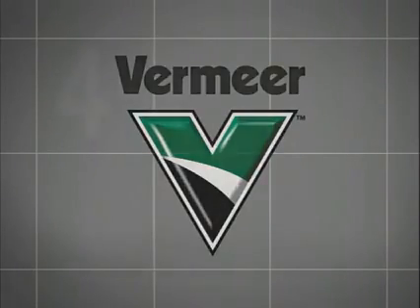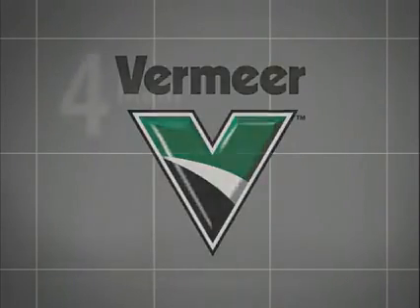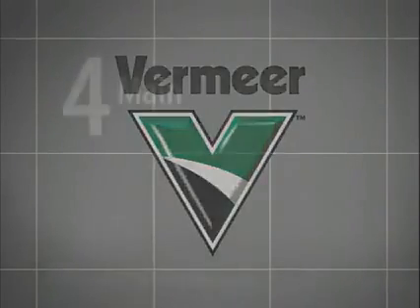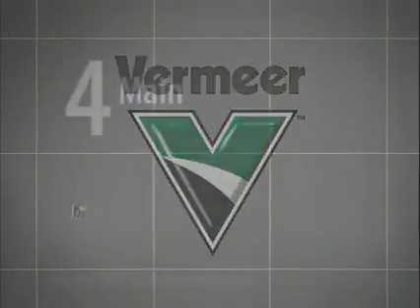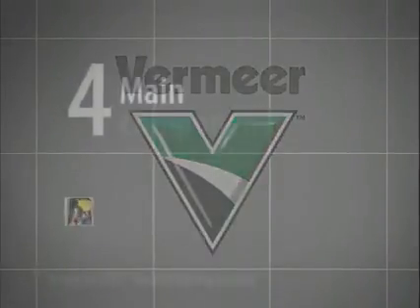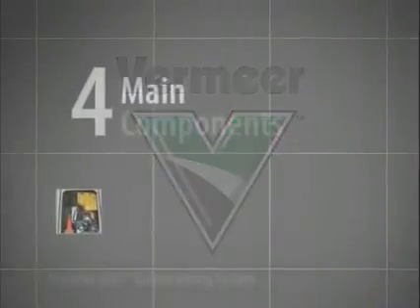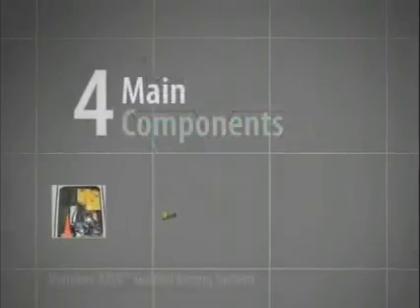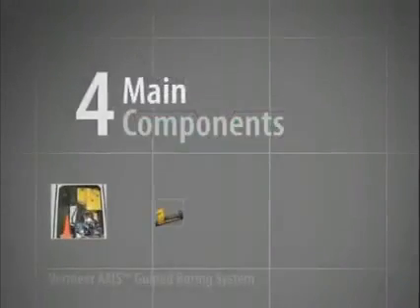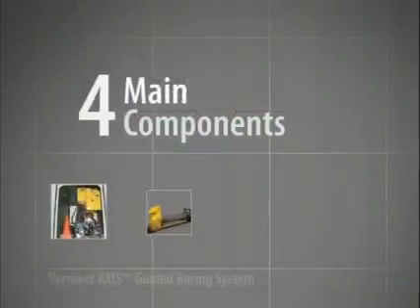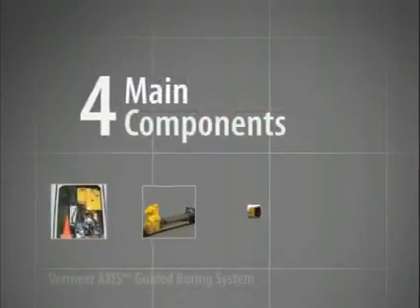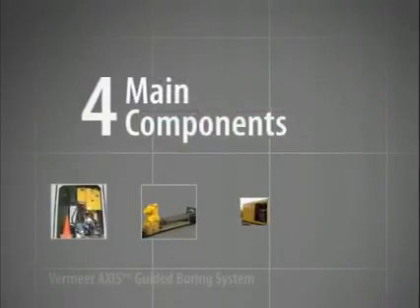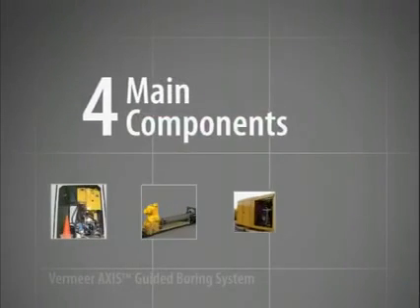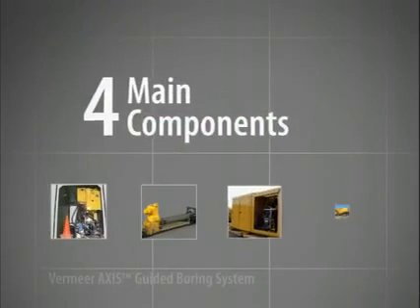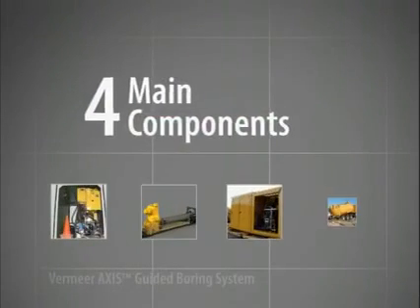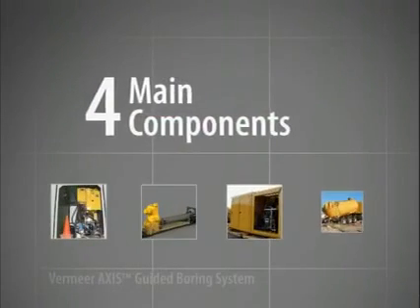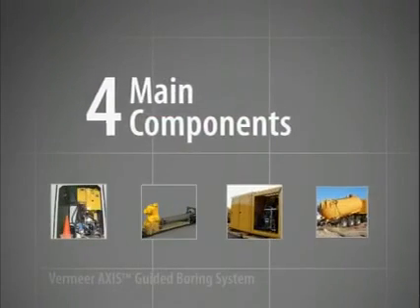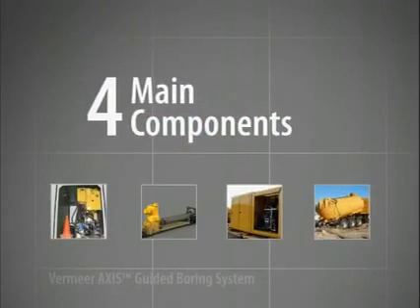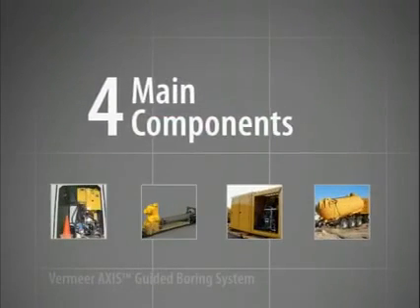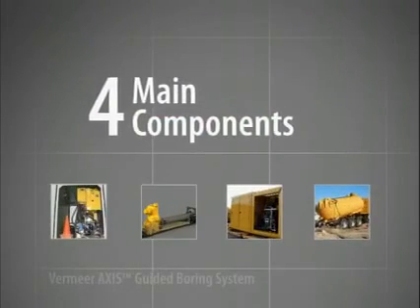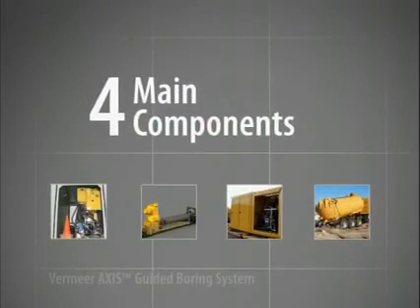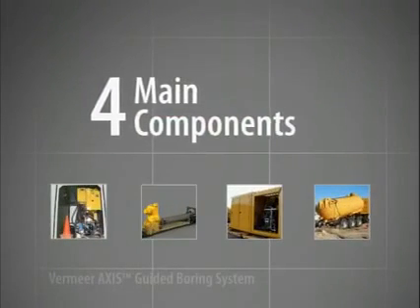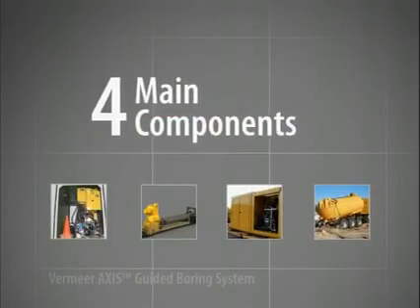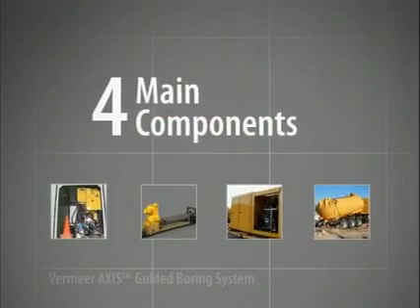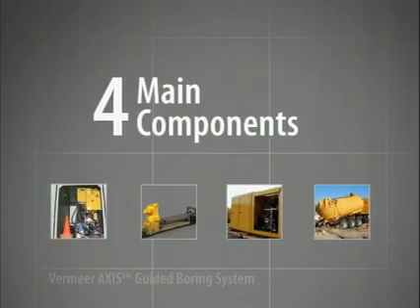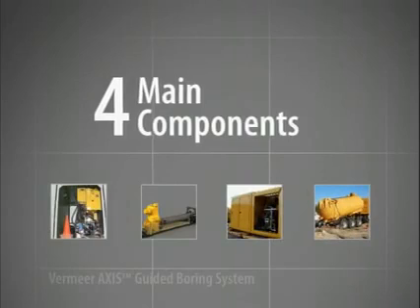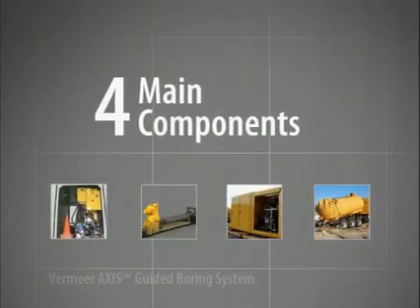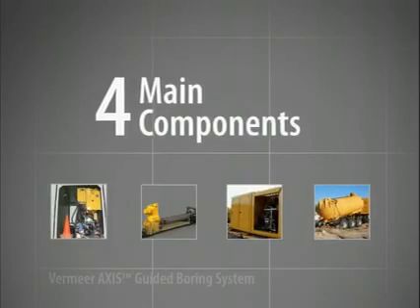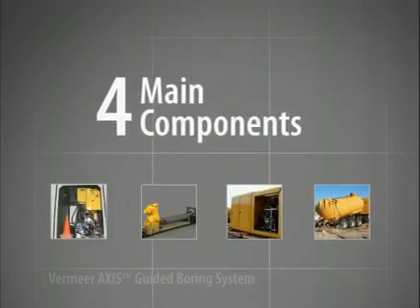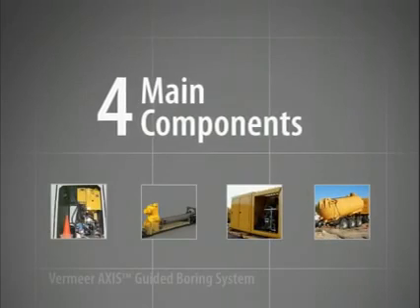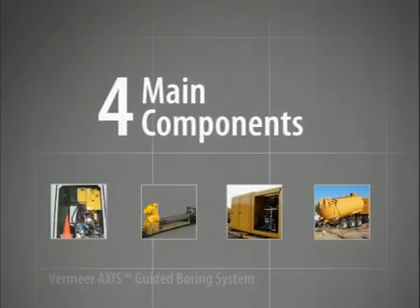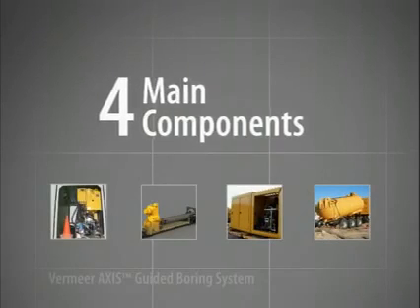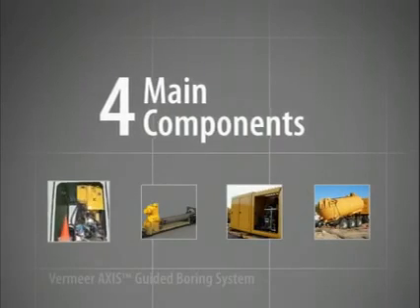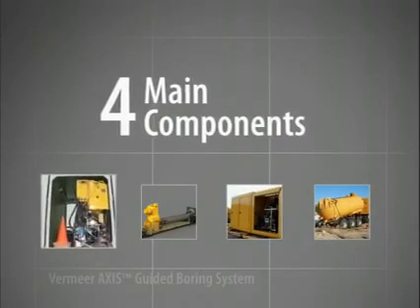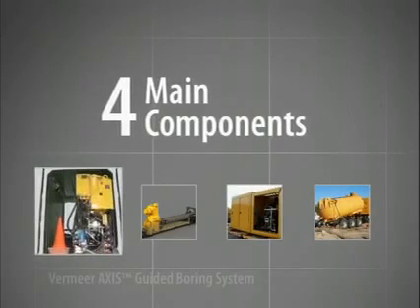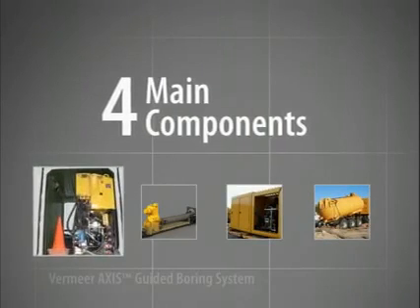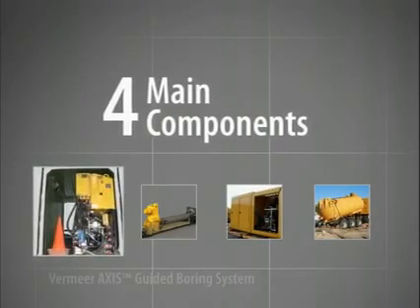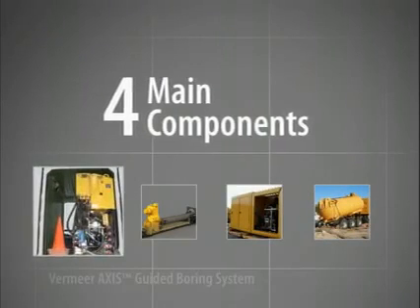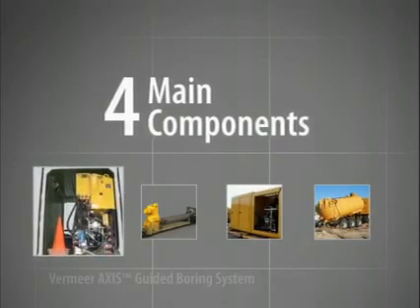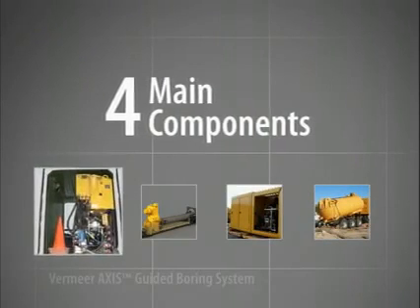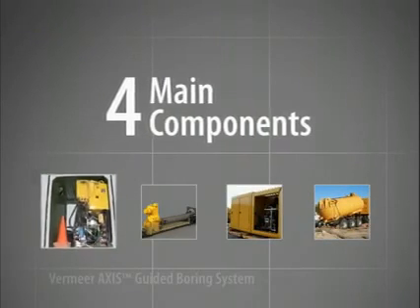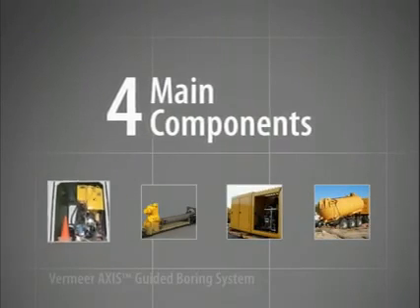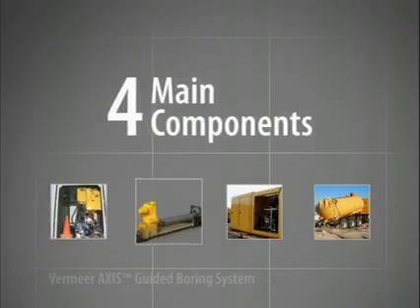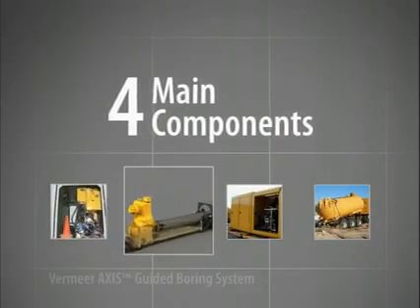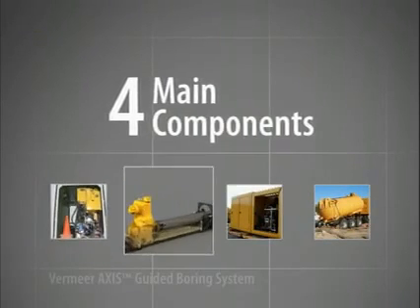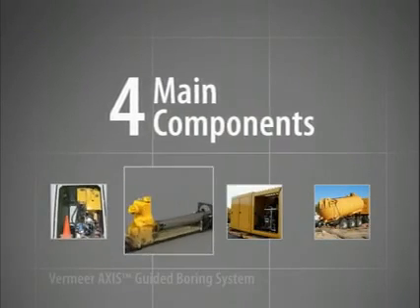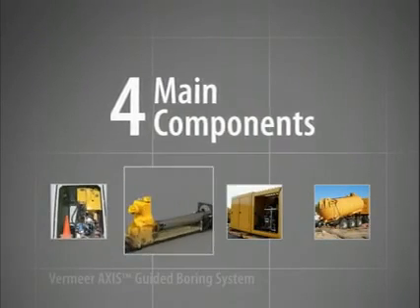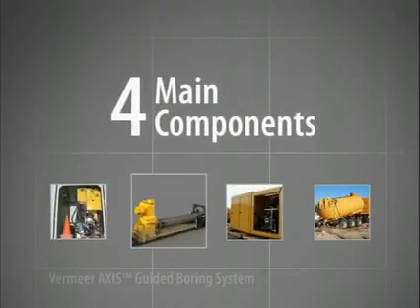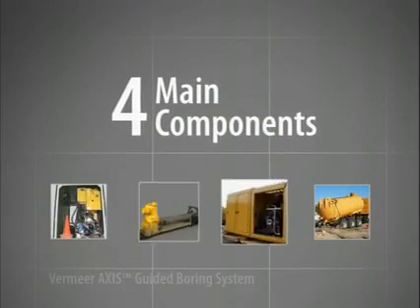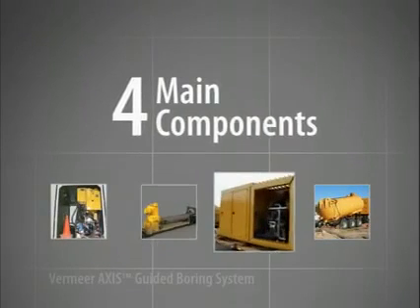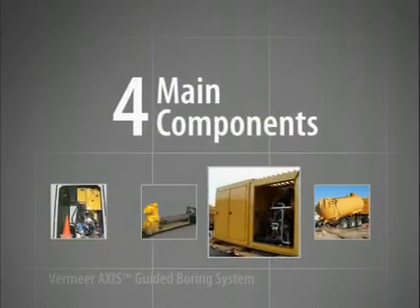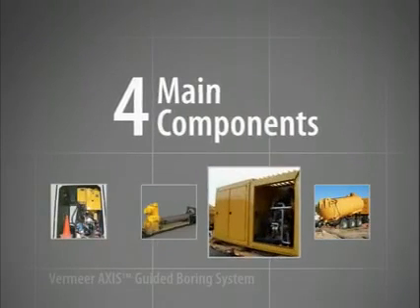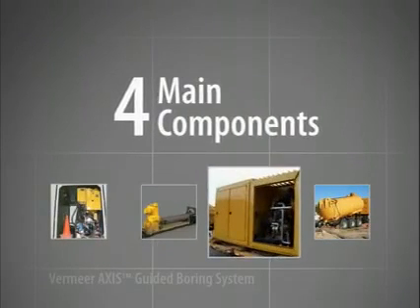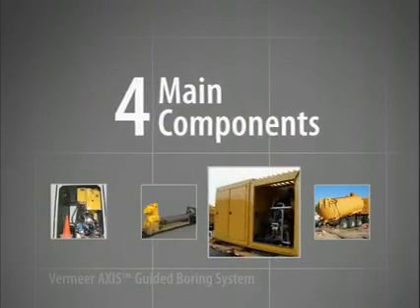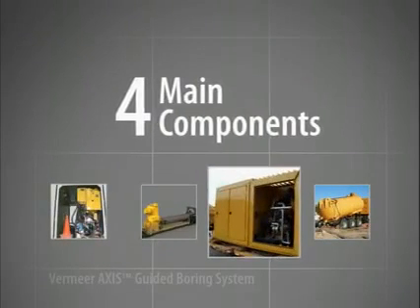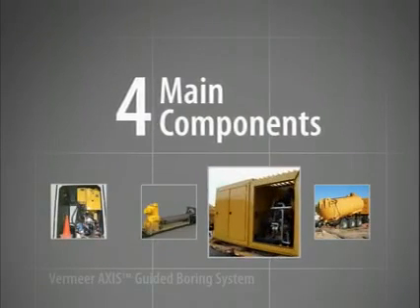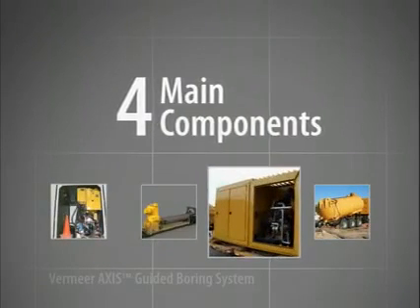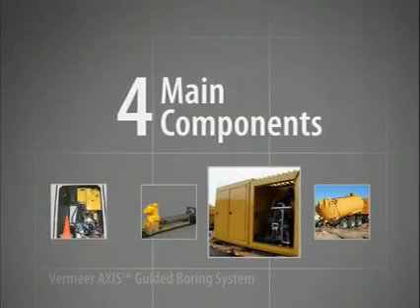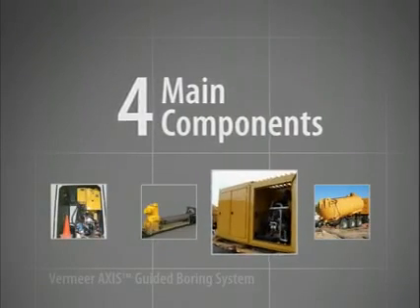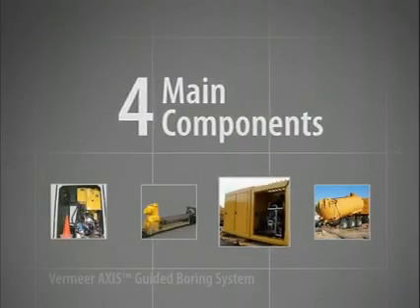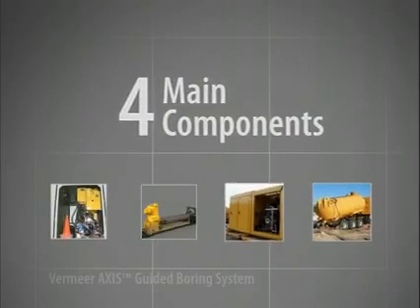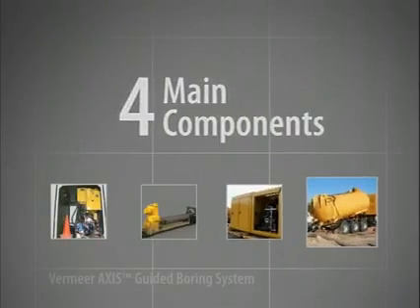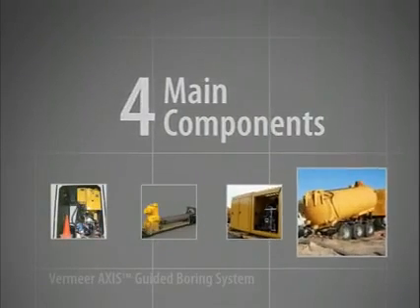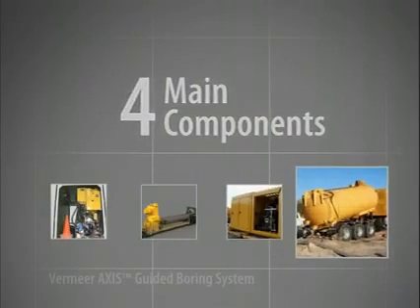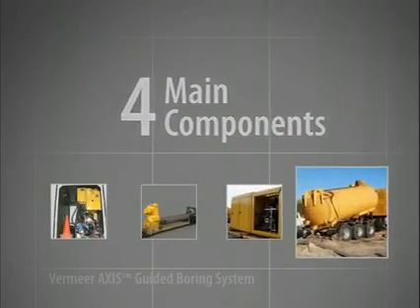The system is comprised of four main components: the power unit, rack, vacuum pump and vacuum tank.